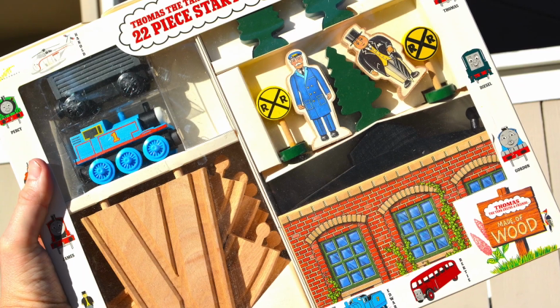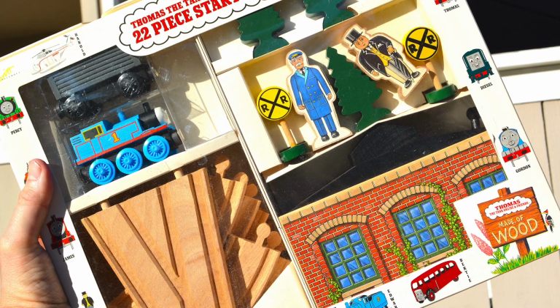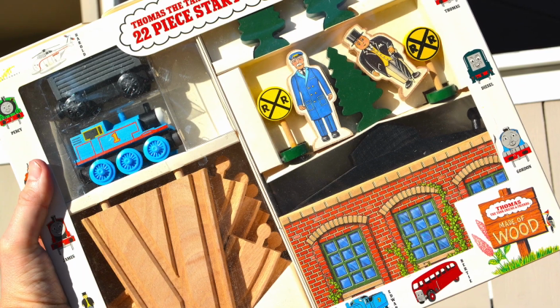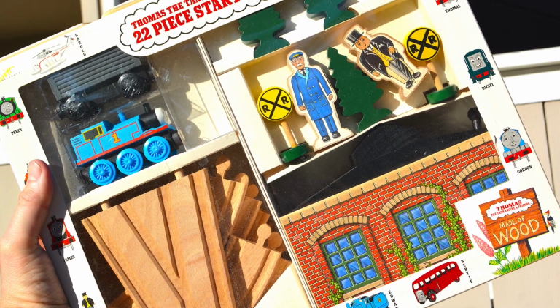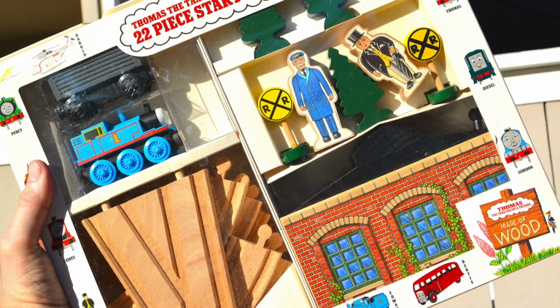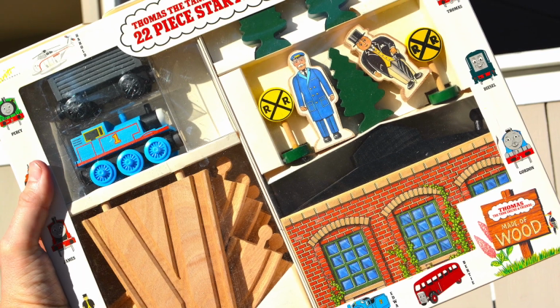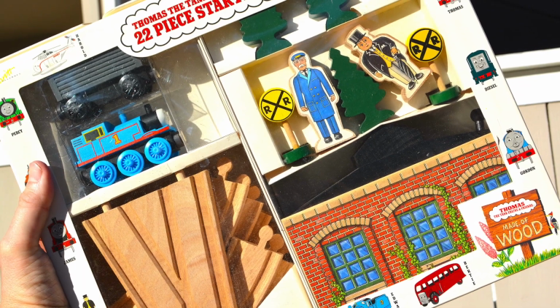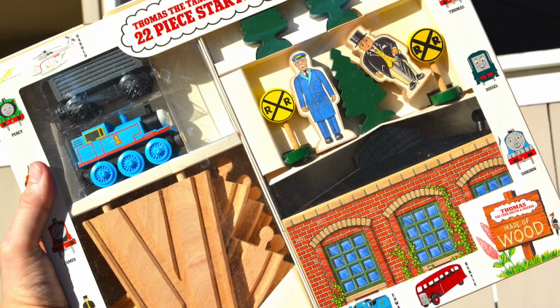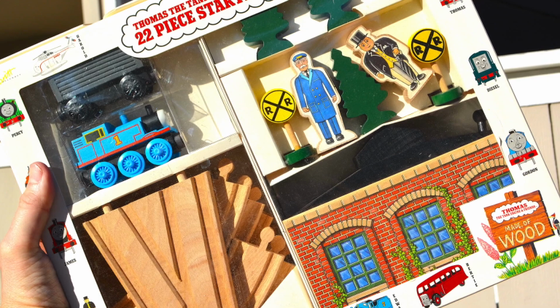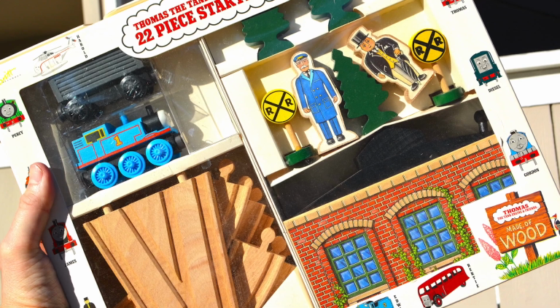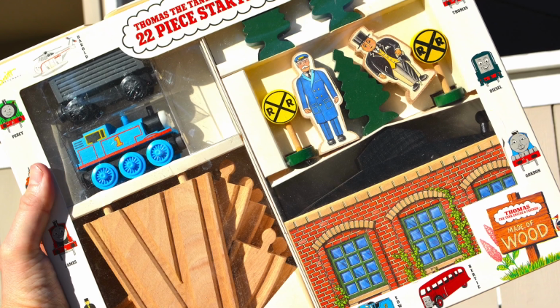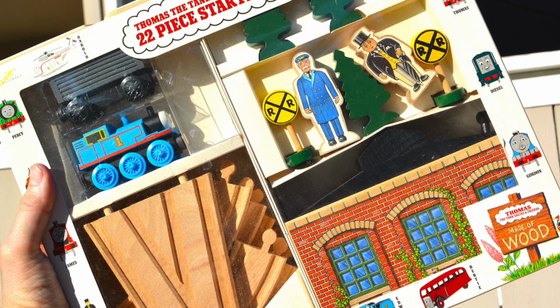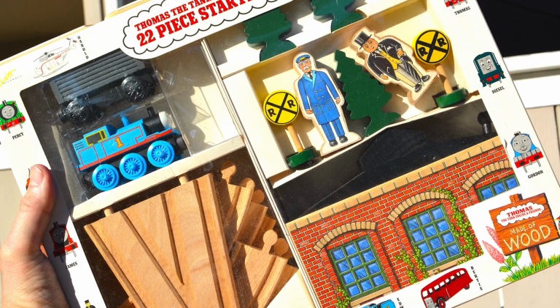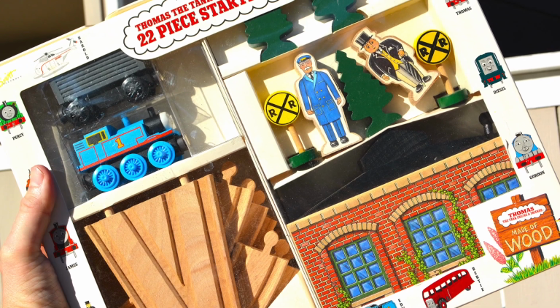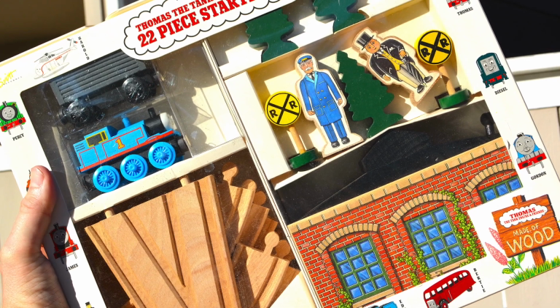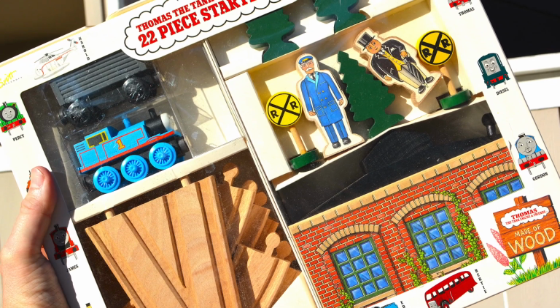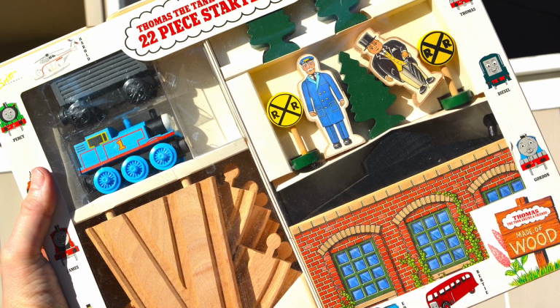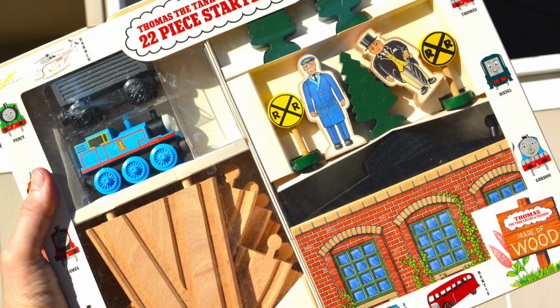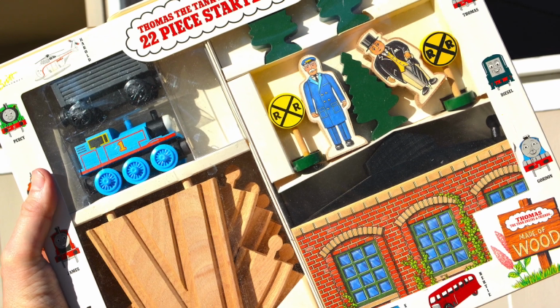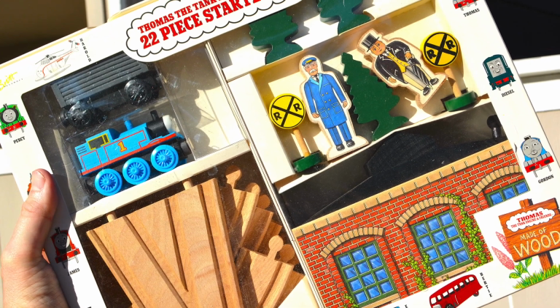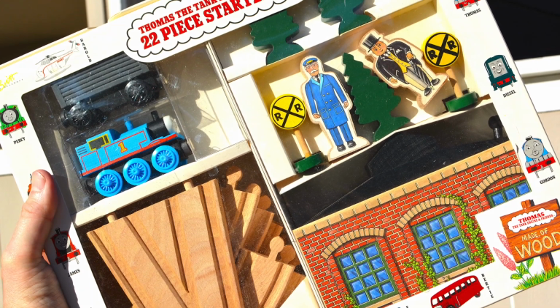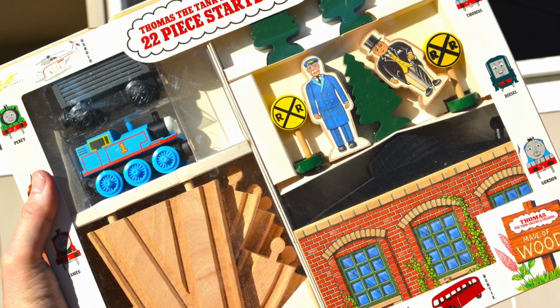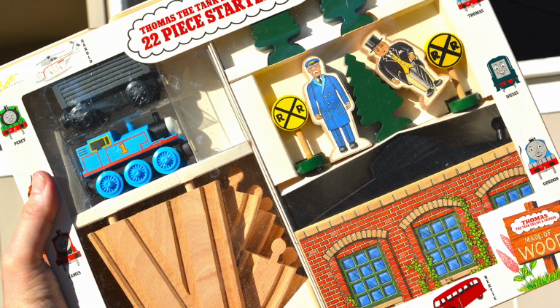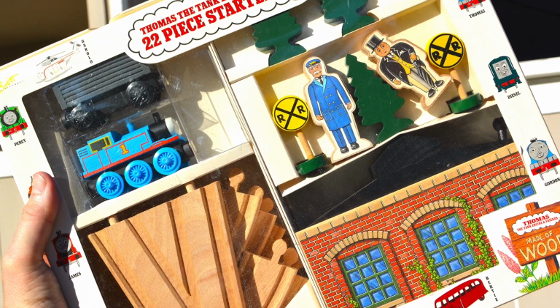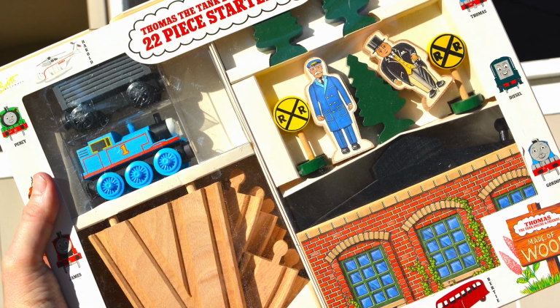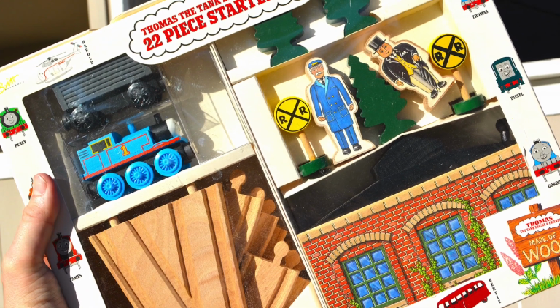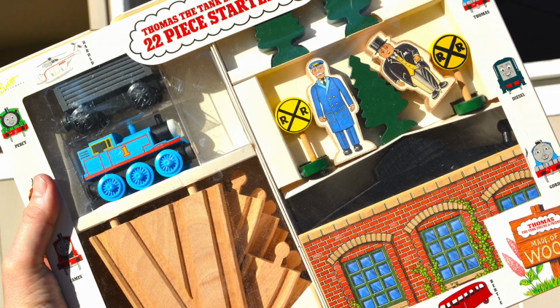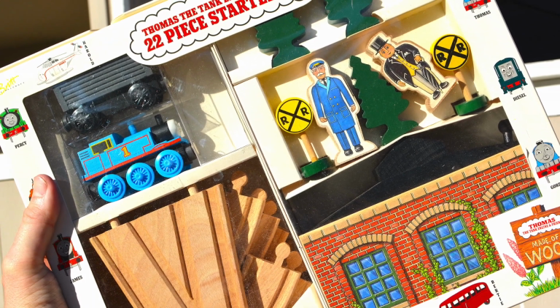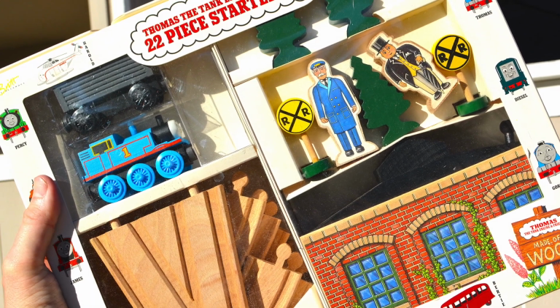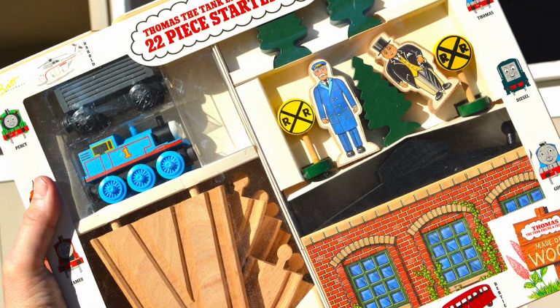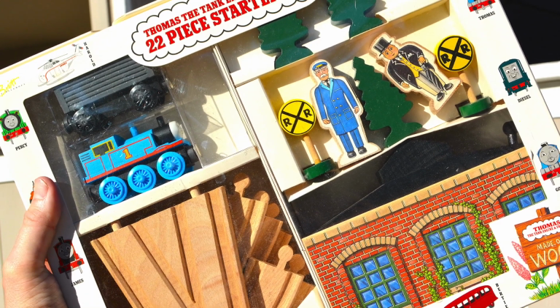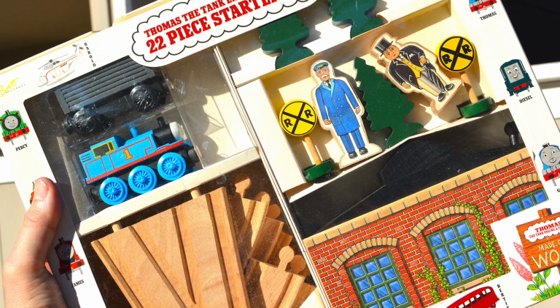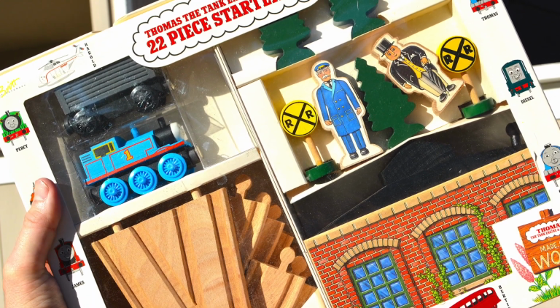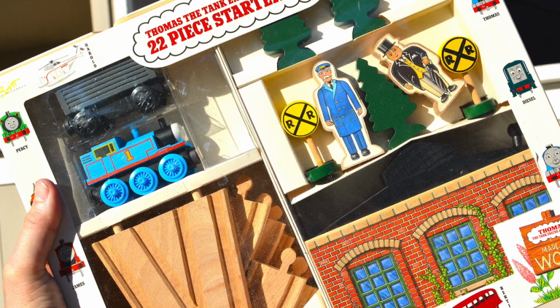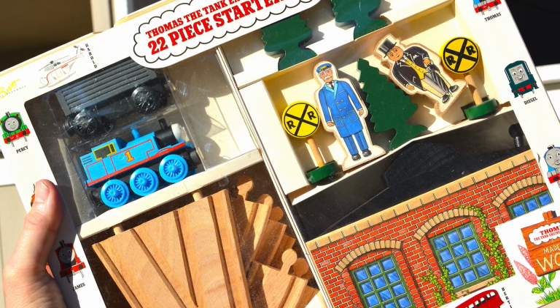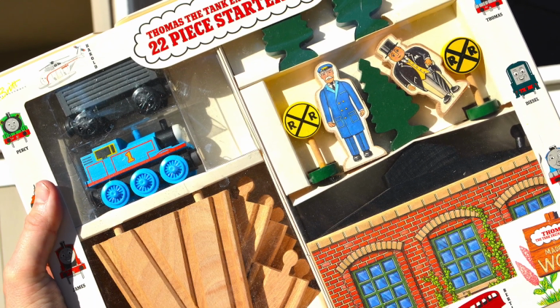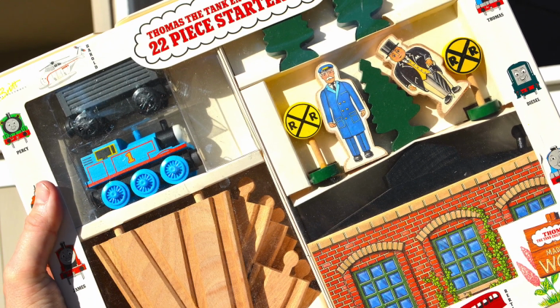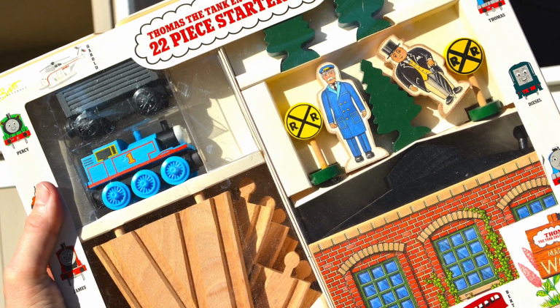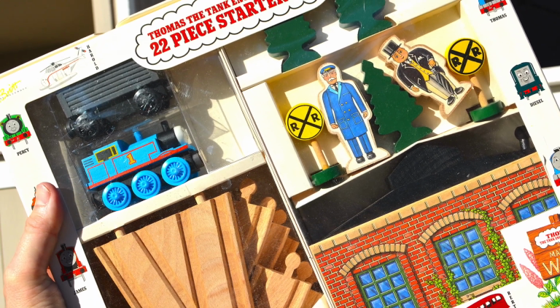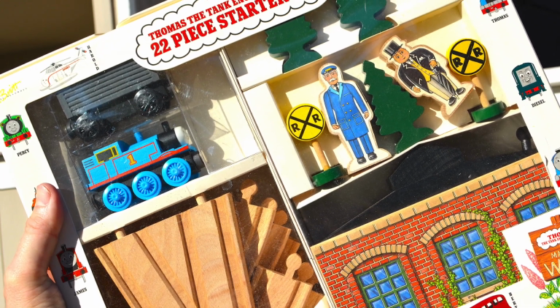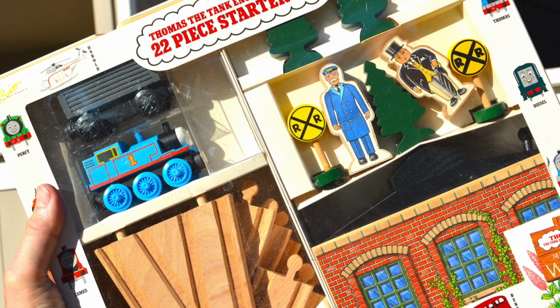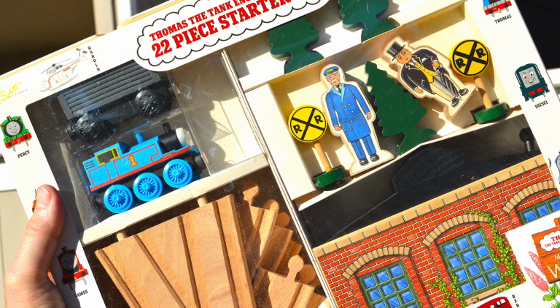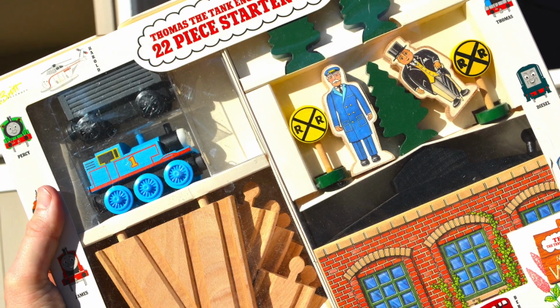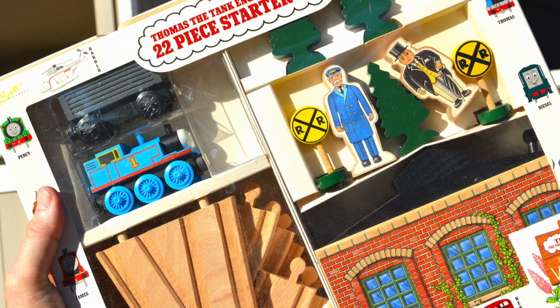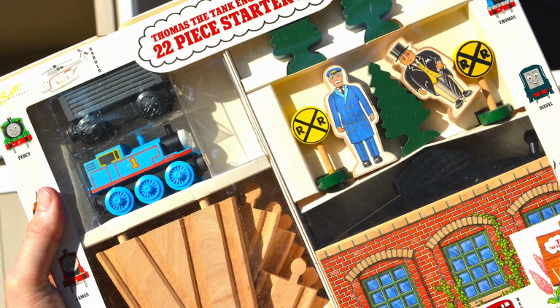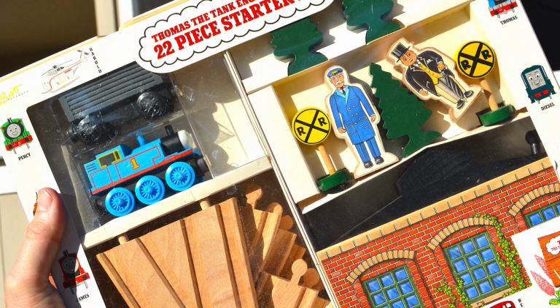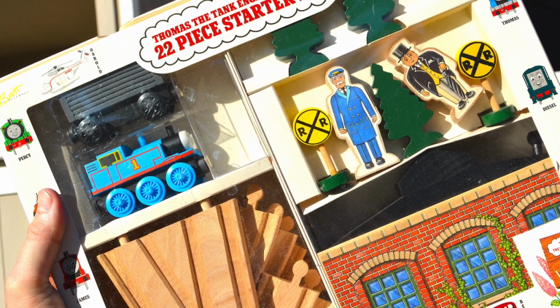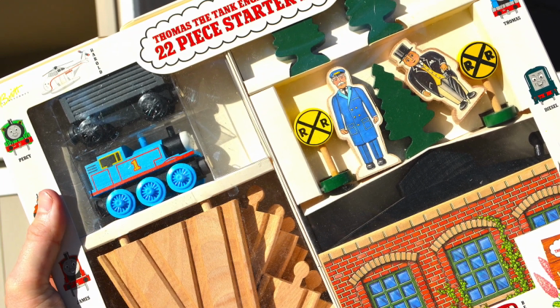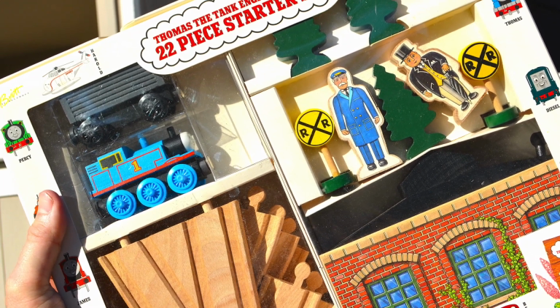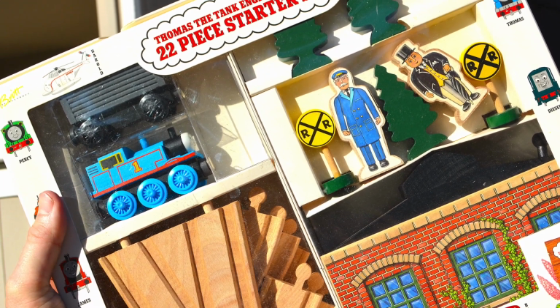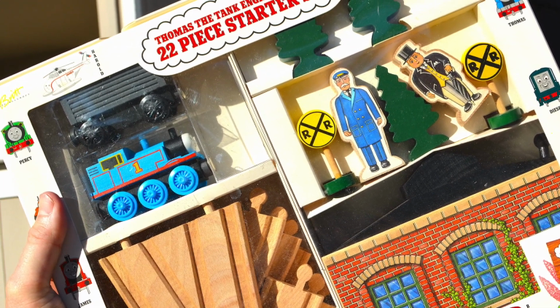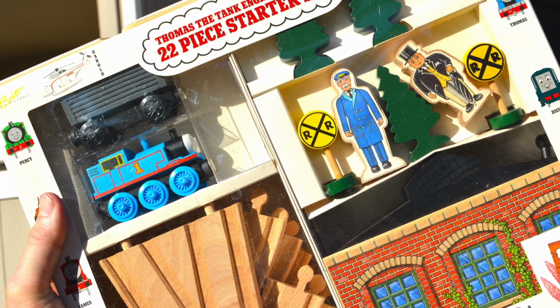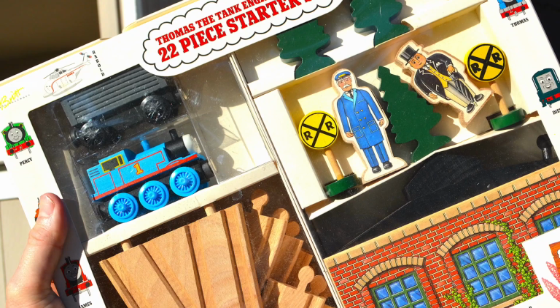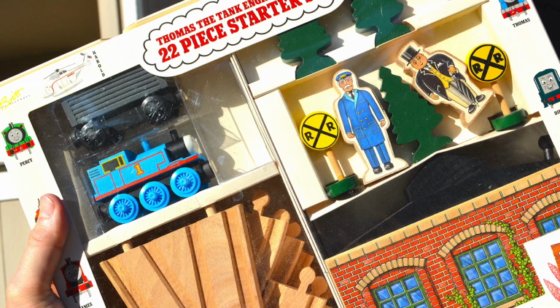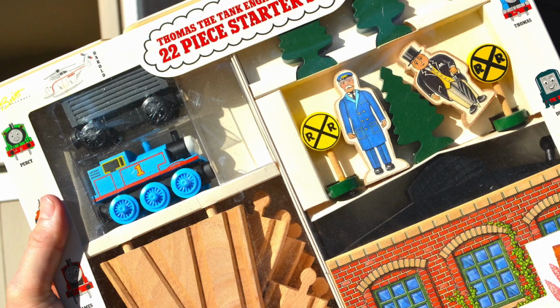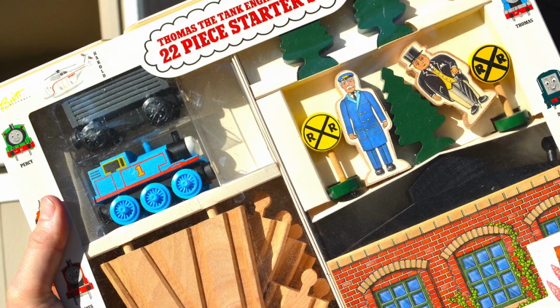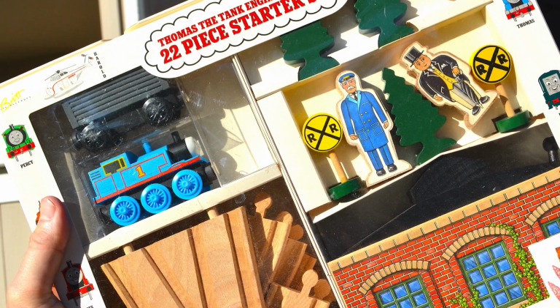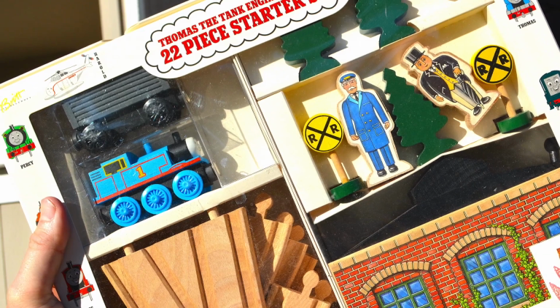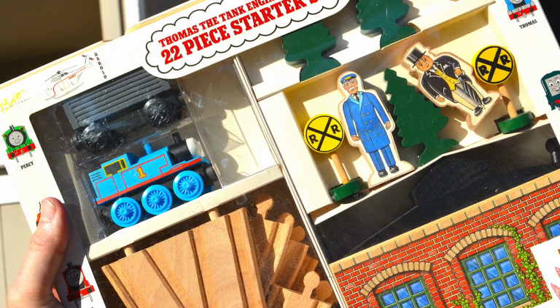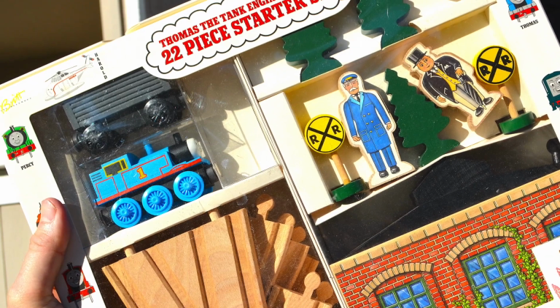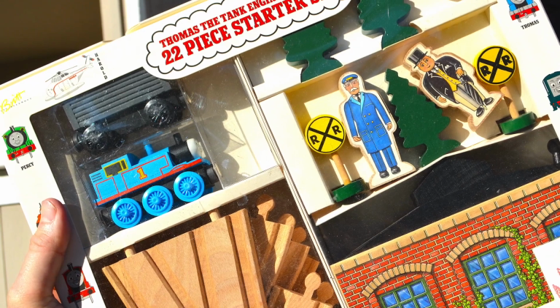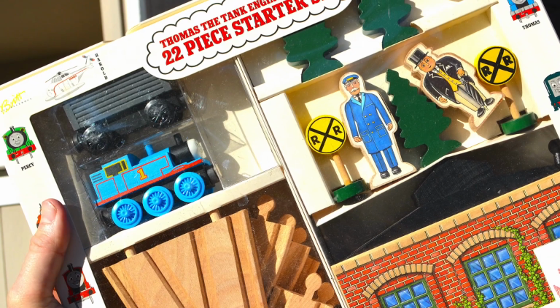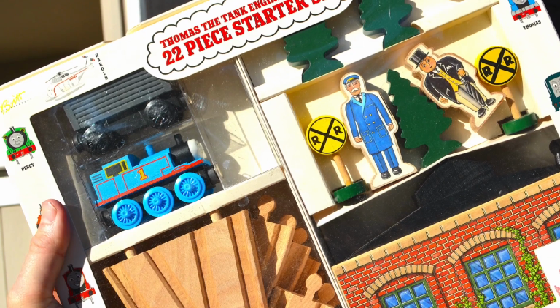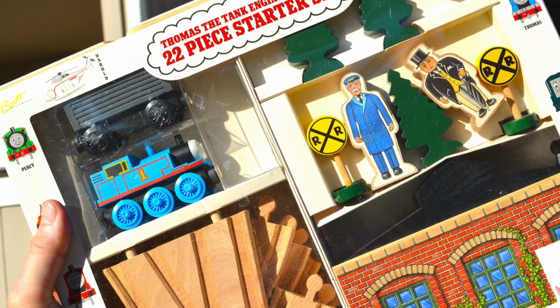The set was officially retired in 1997. But for me, this set sits on my shelf and serves as a glimpse into the past of what used to be and what was to come. Thanks for watching.